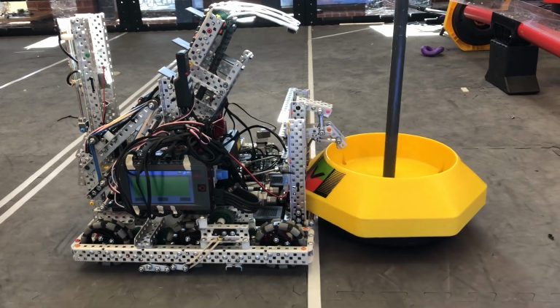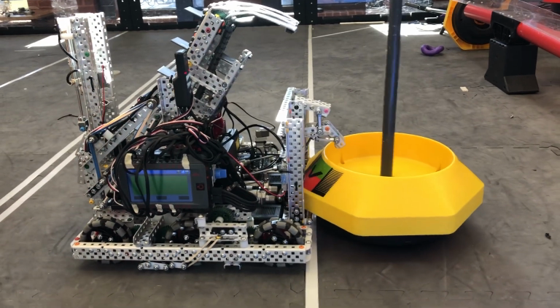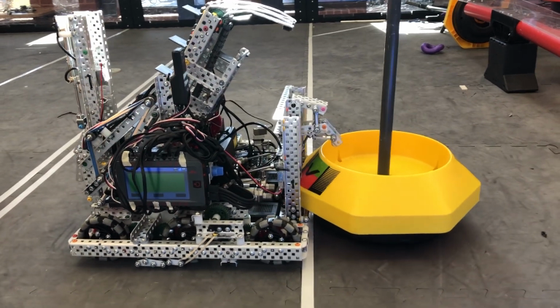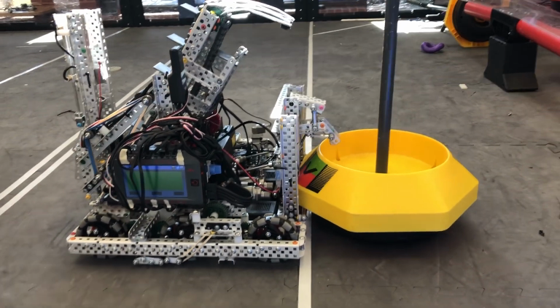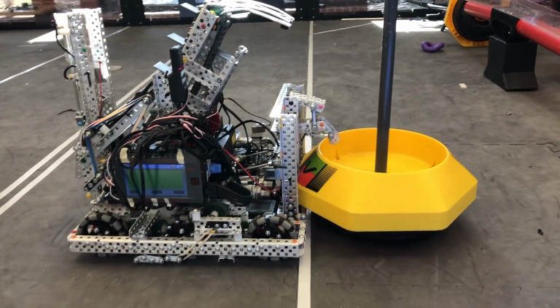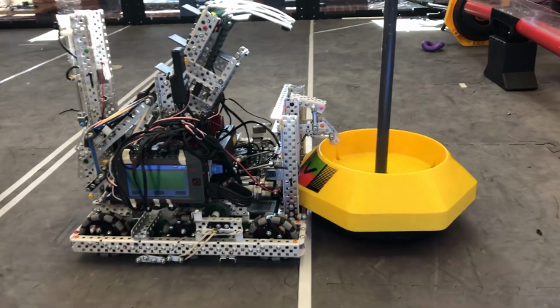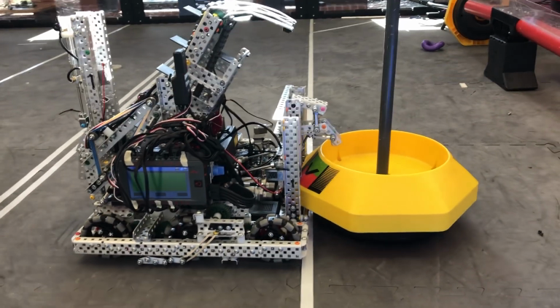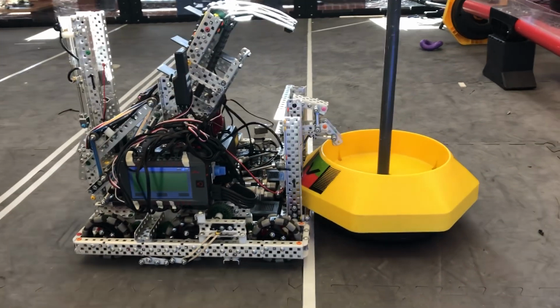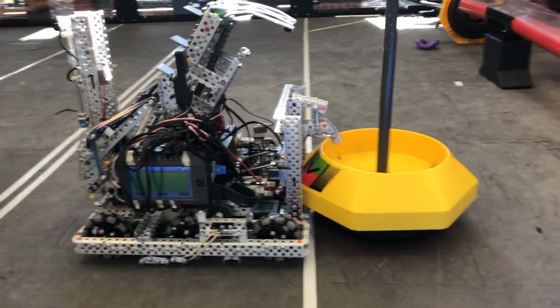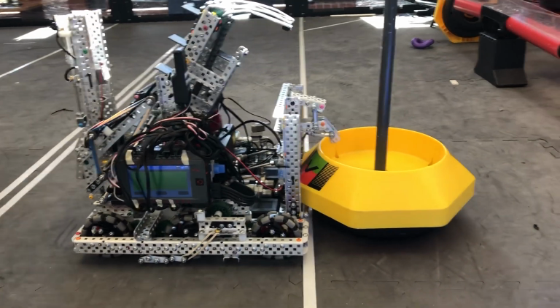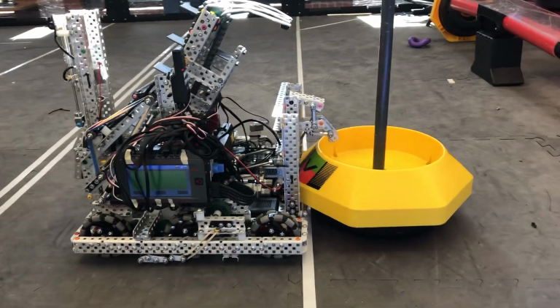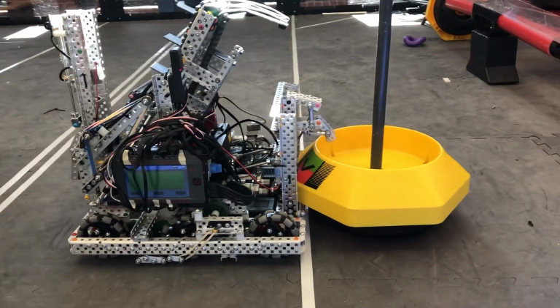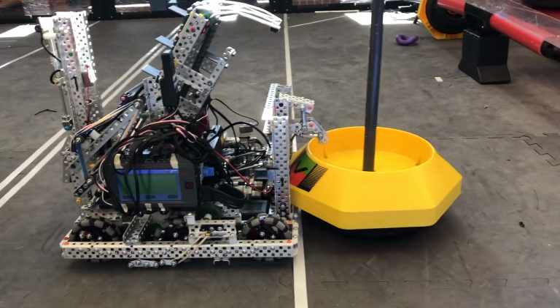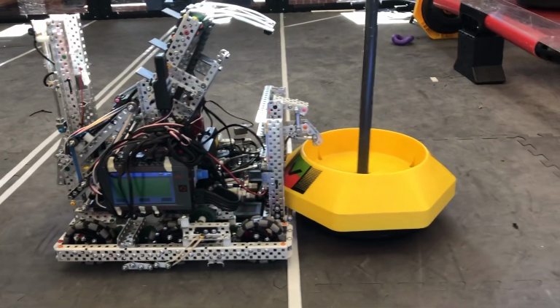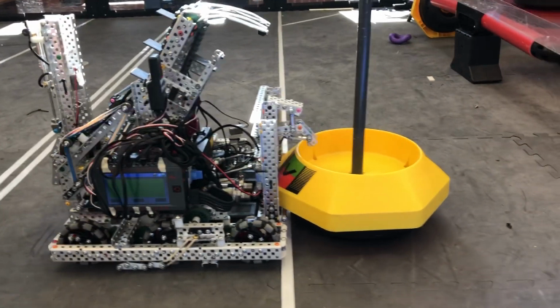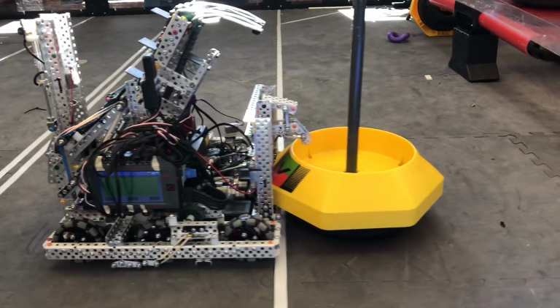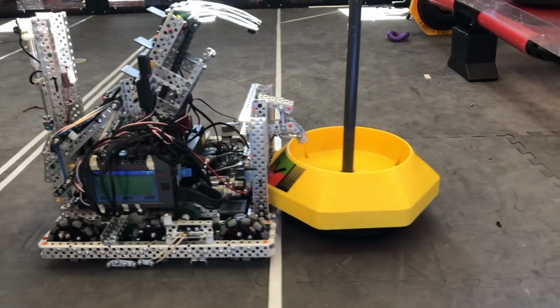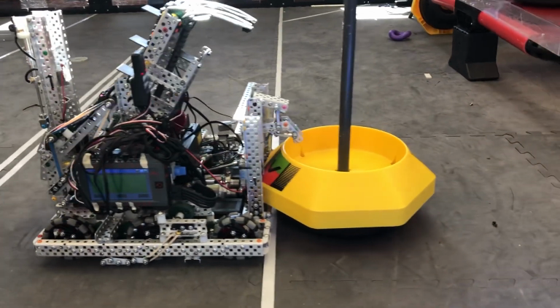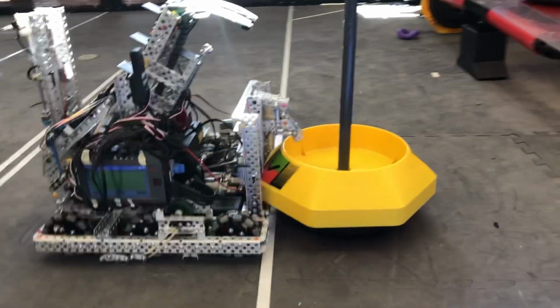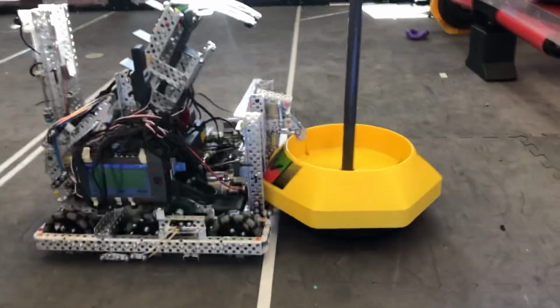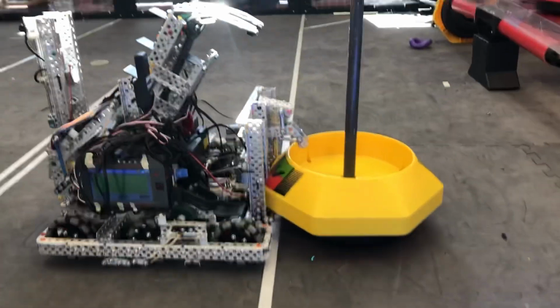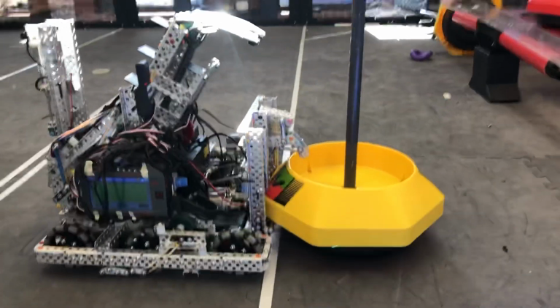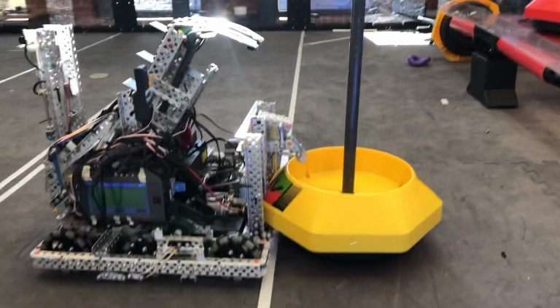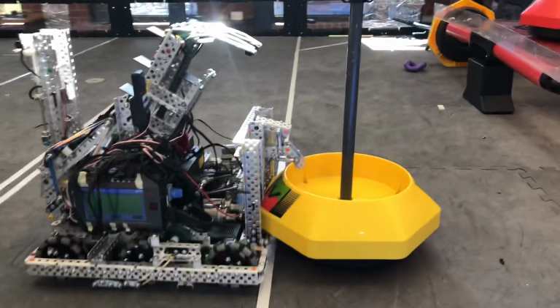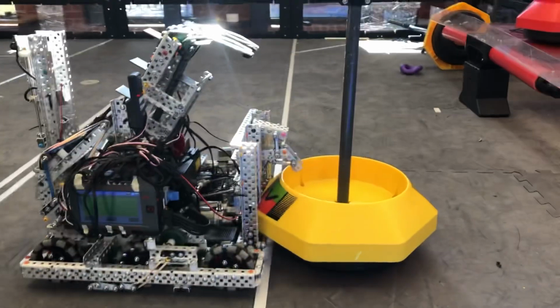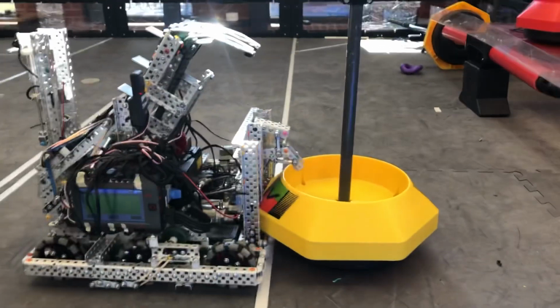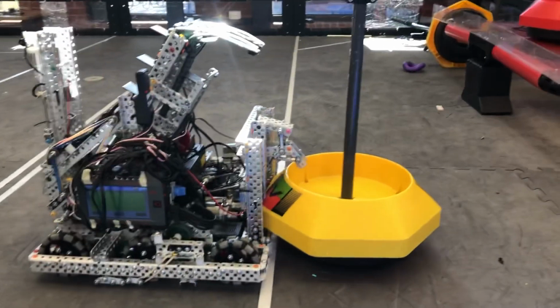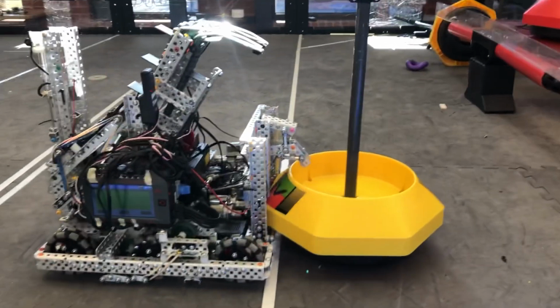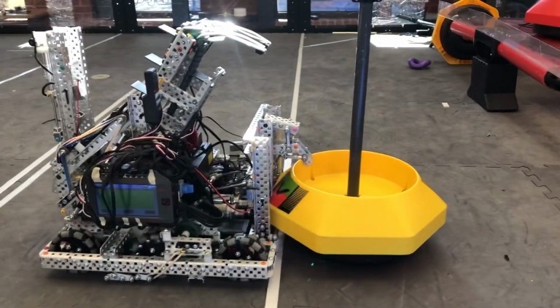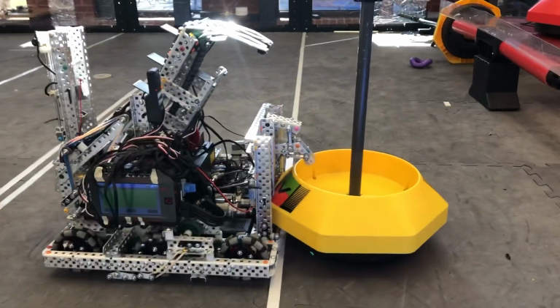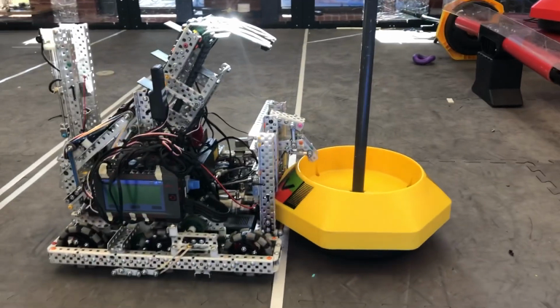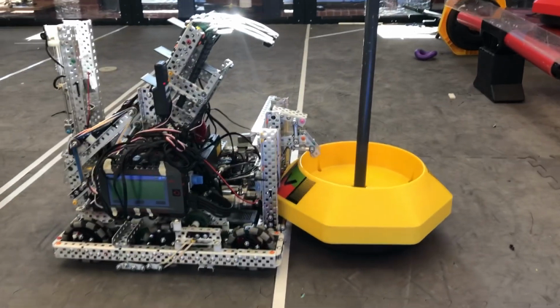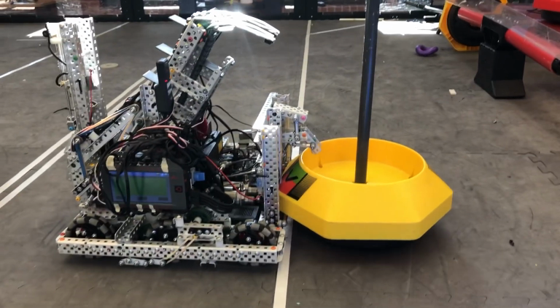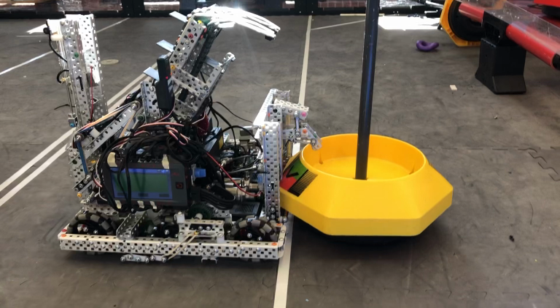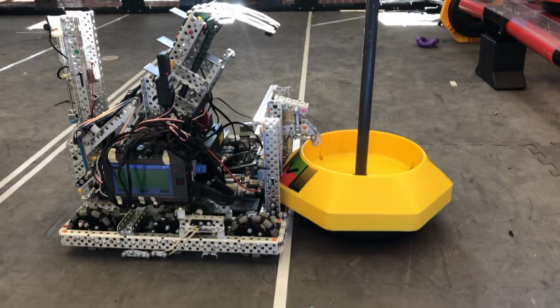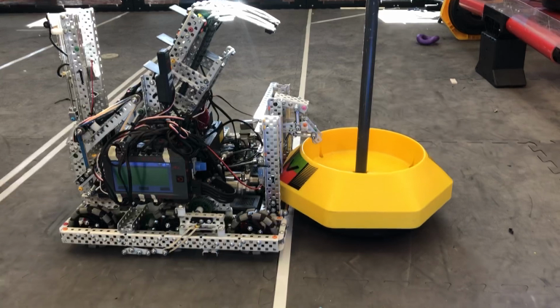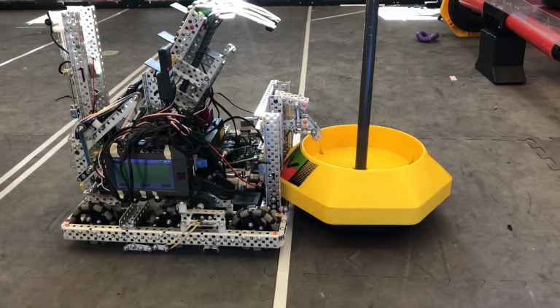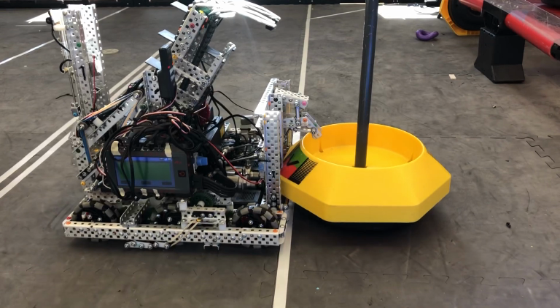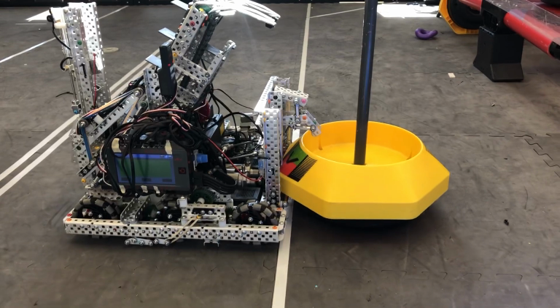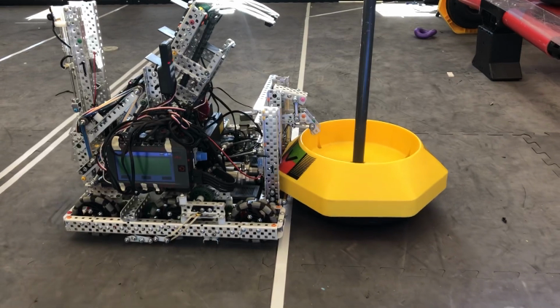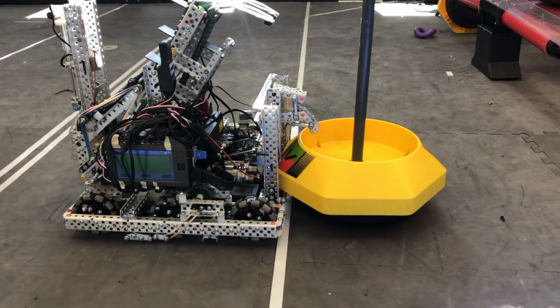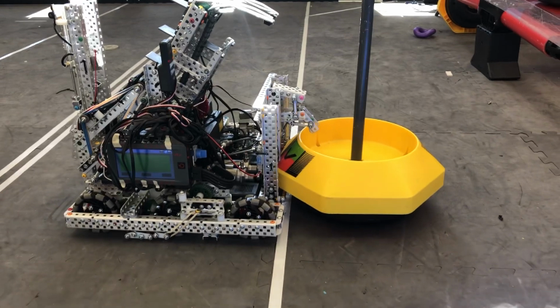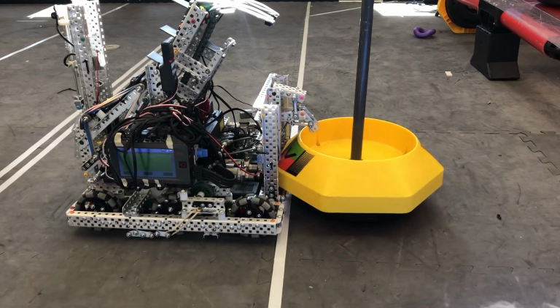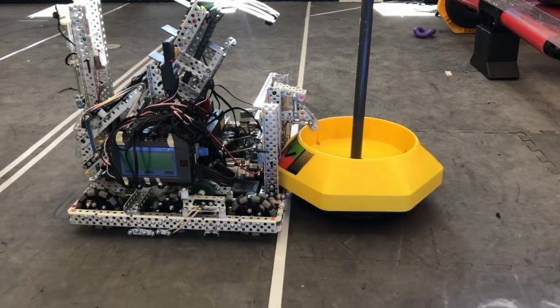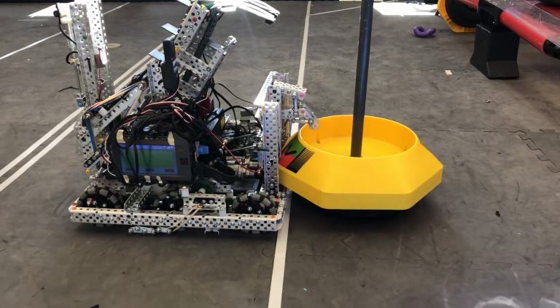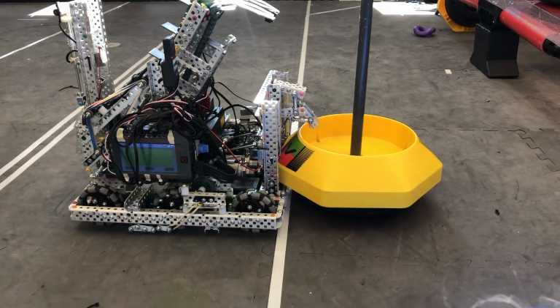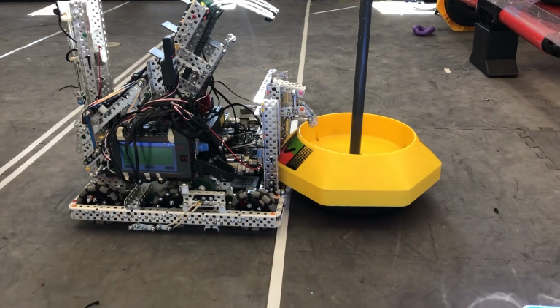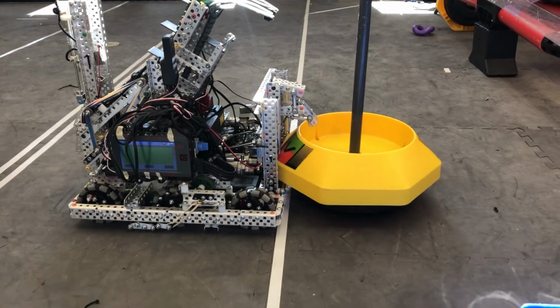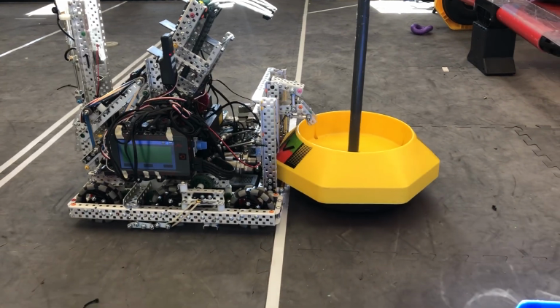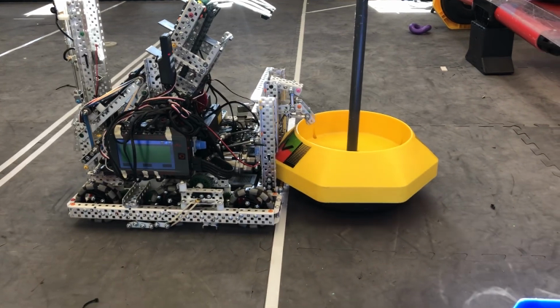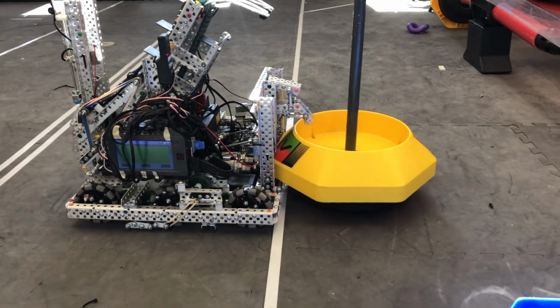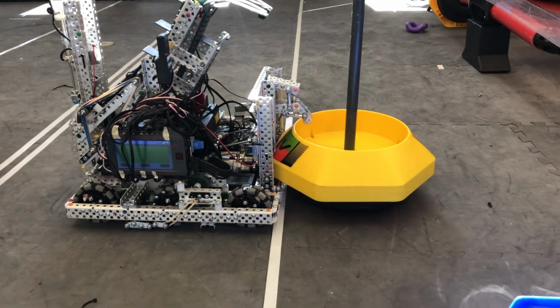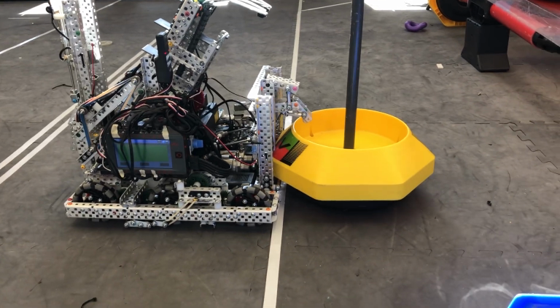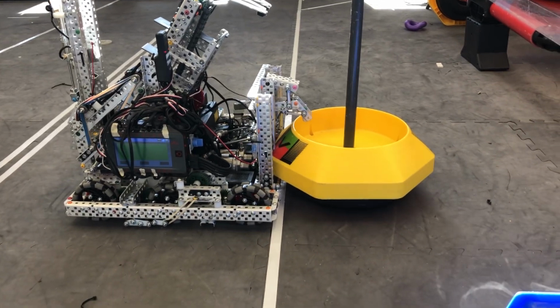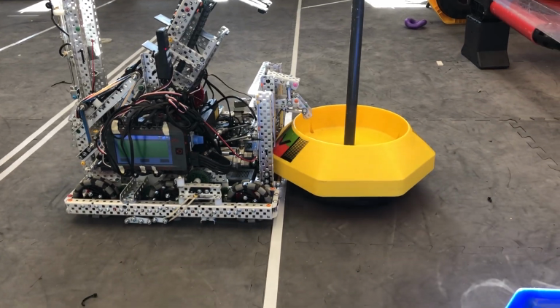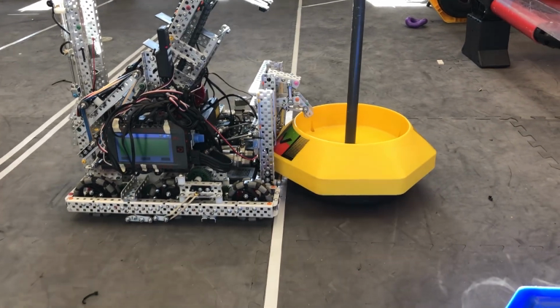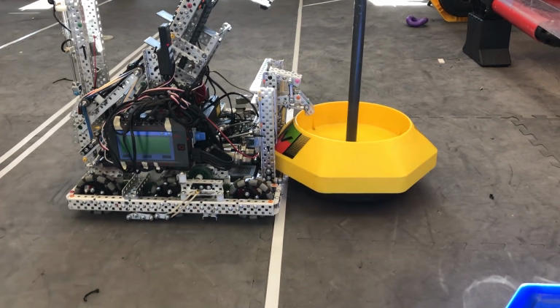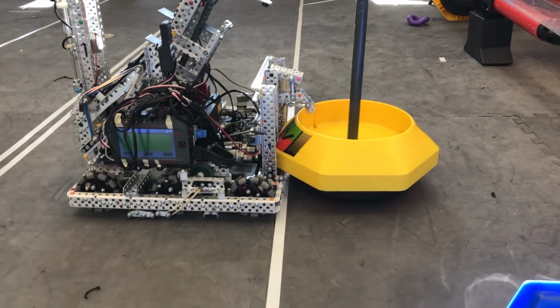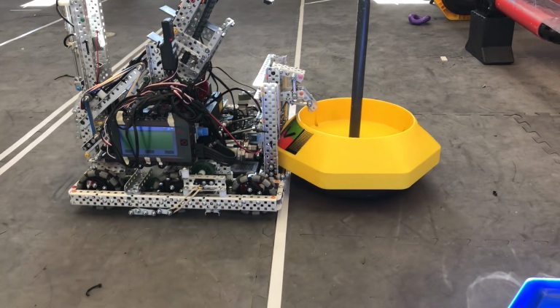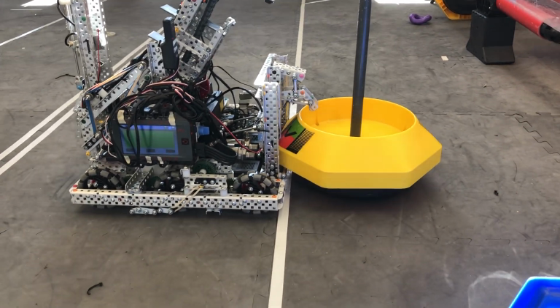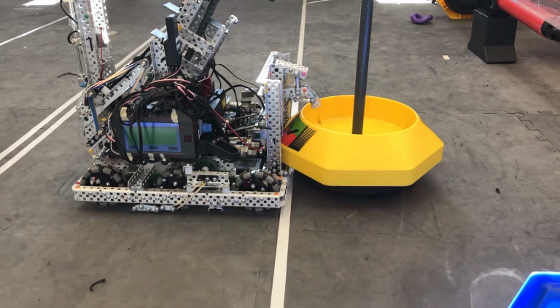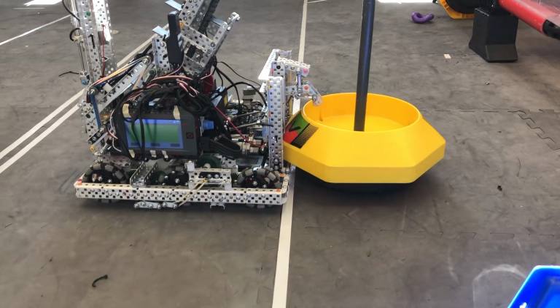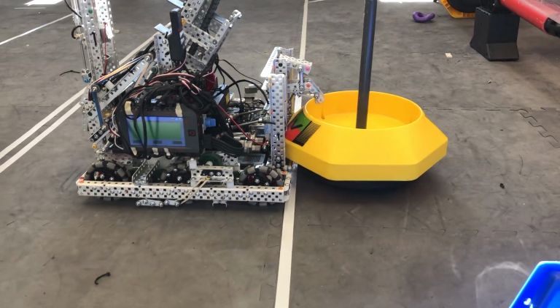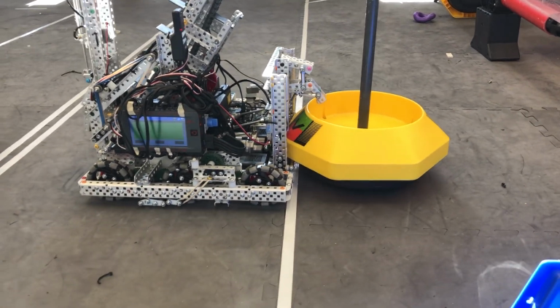It's pretty great, you guys should all copy it because it's perfect. Good luck at Worlds.